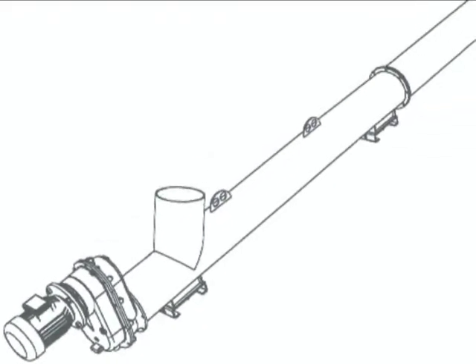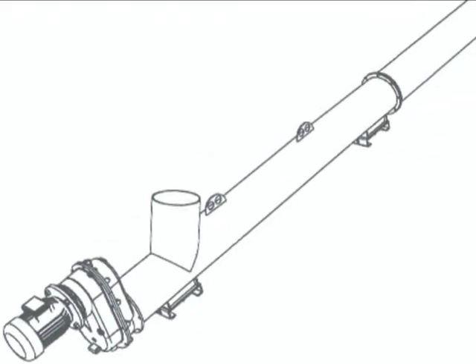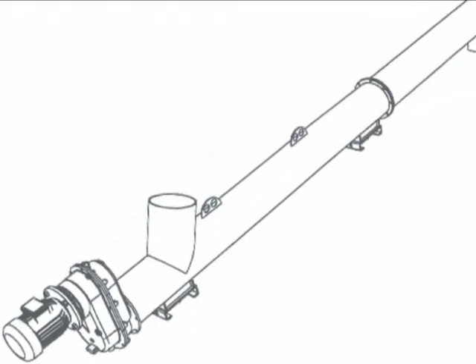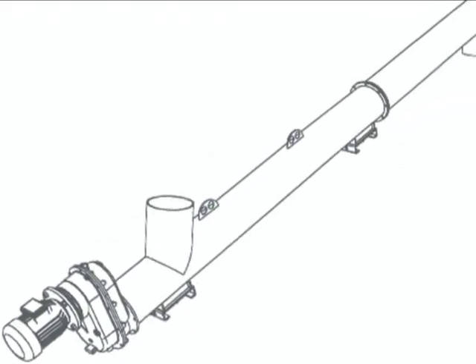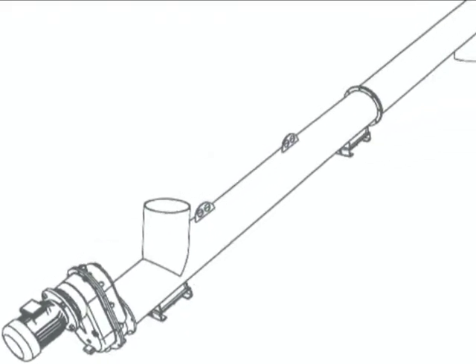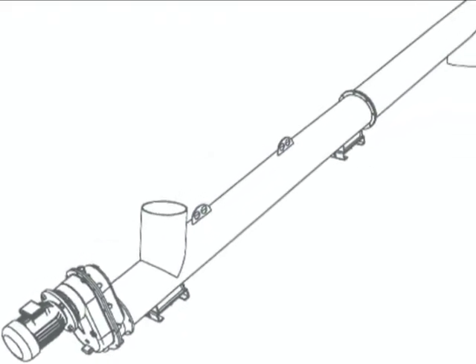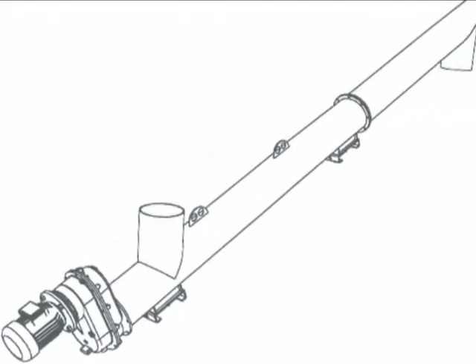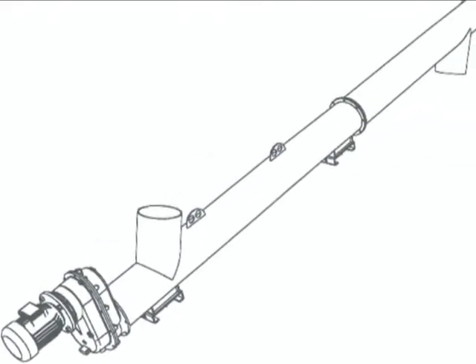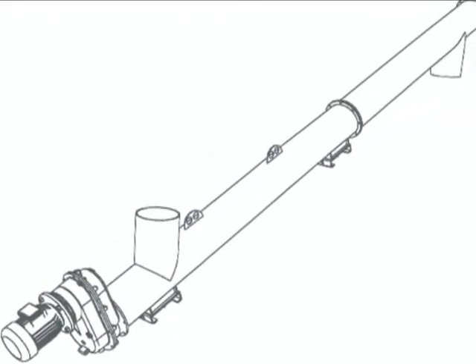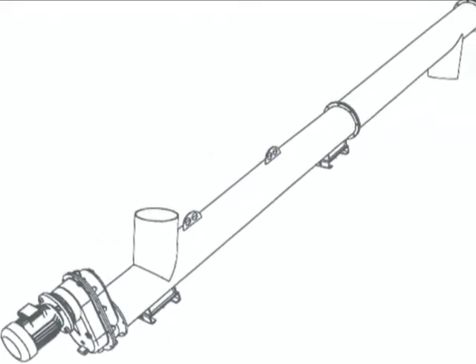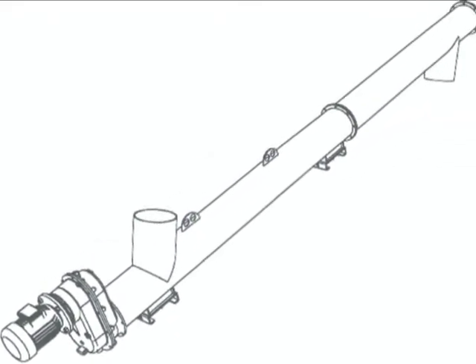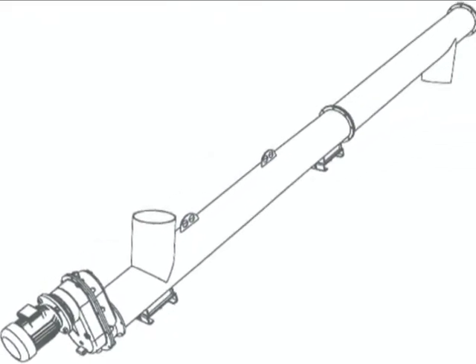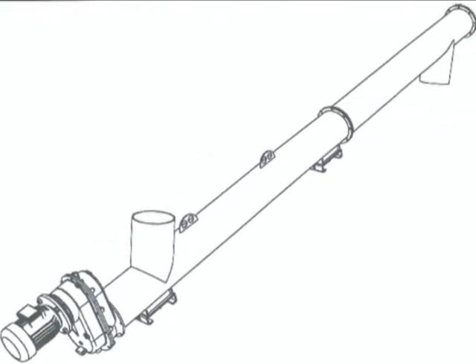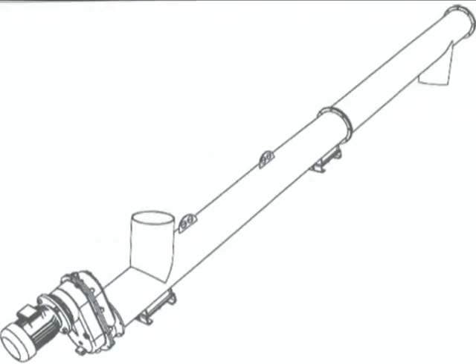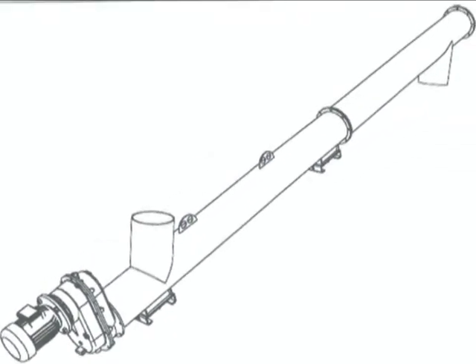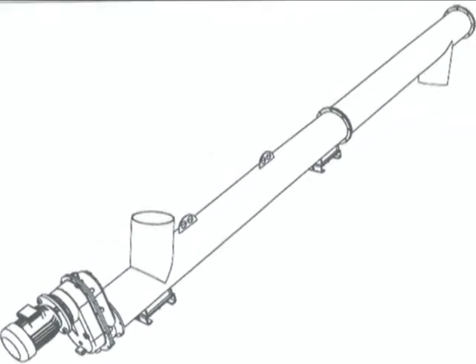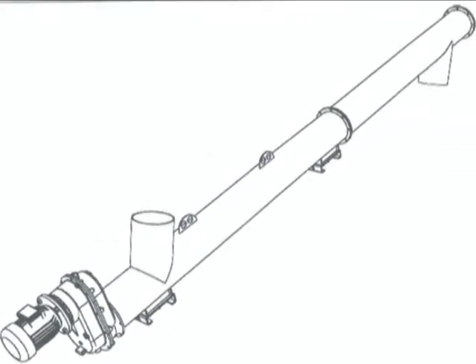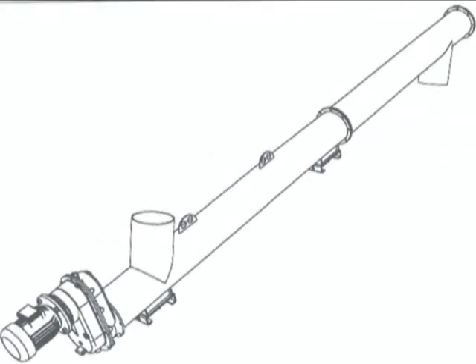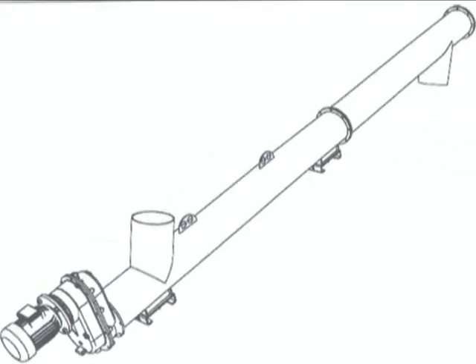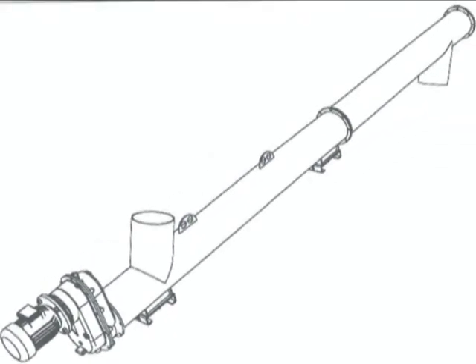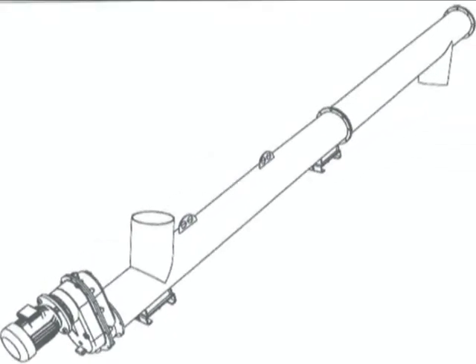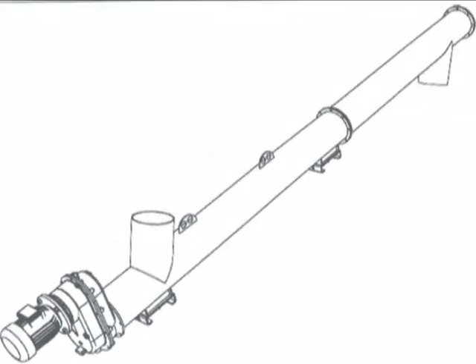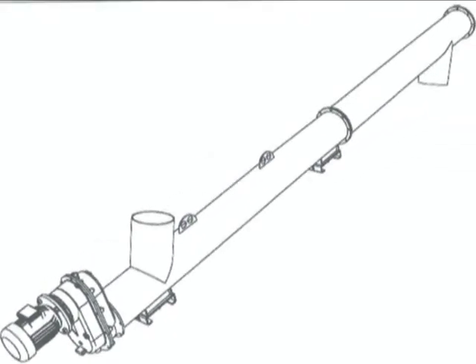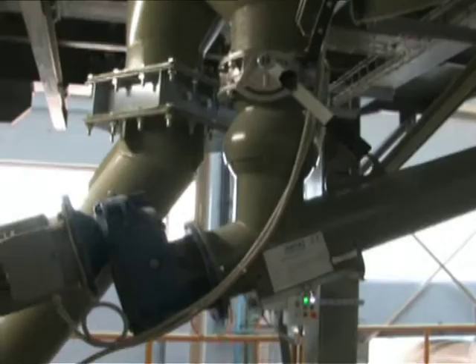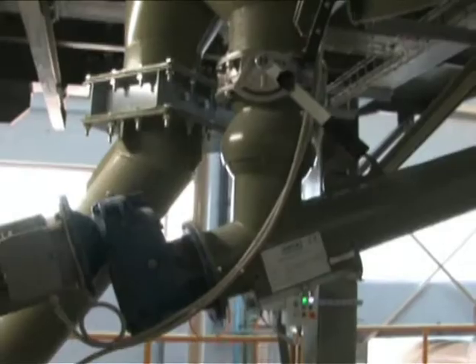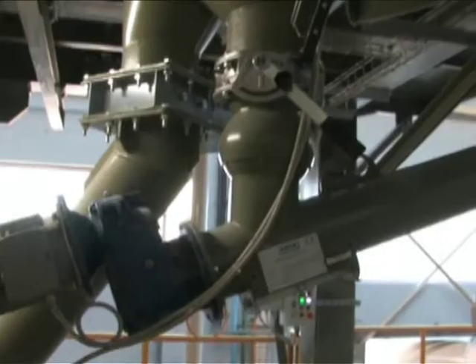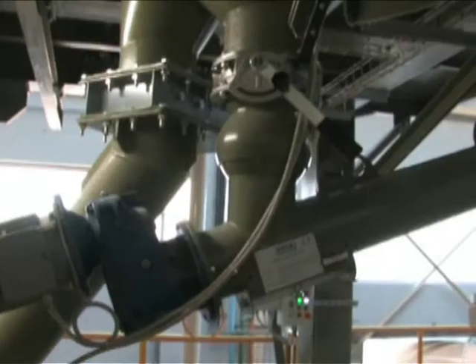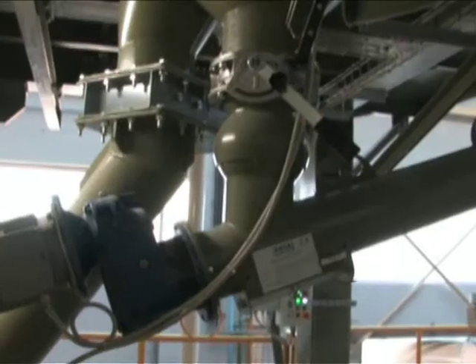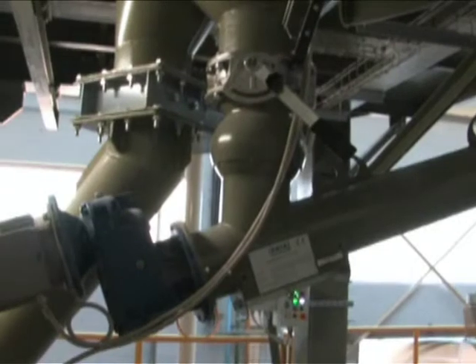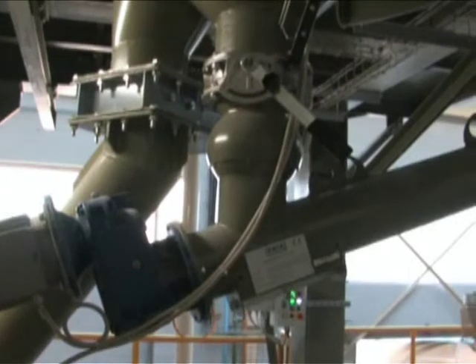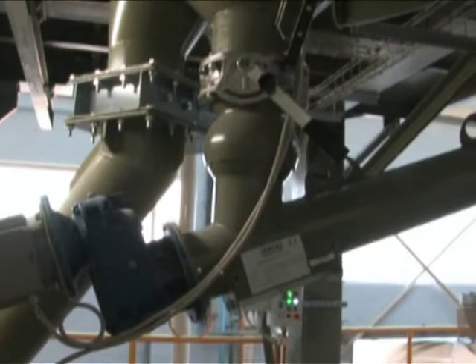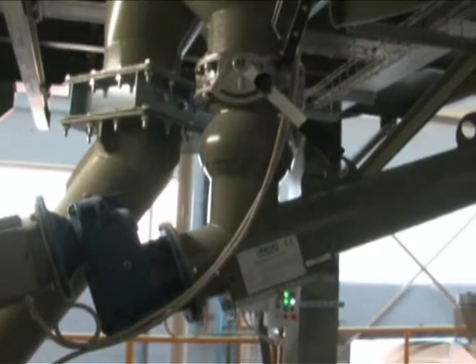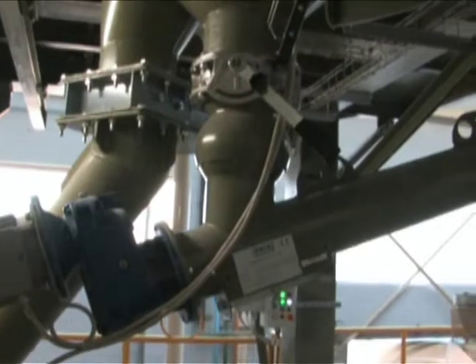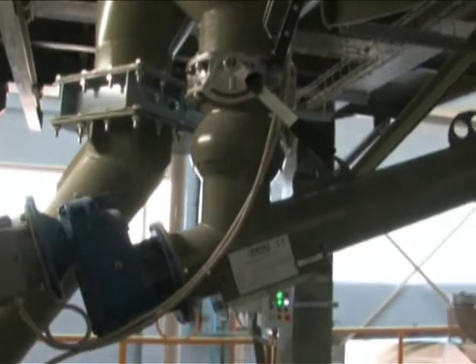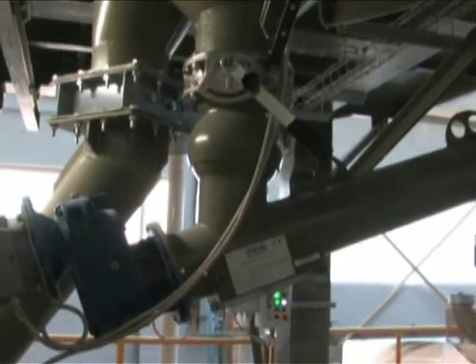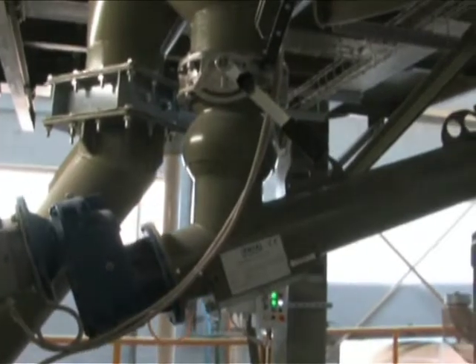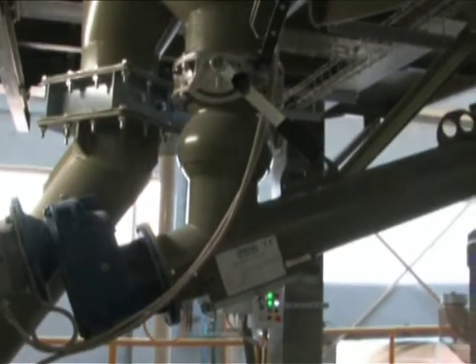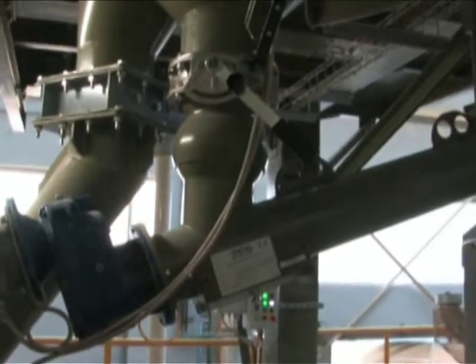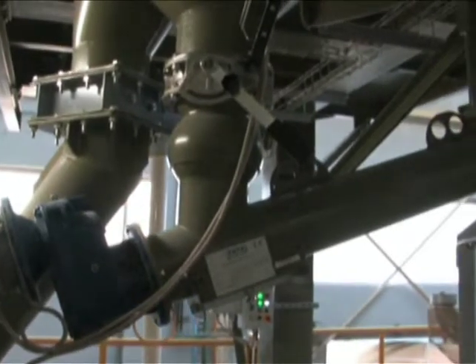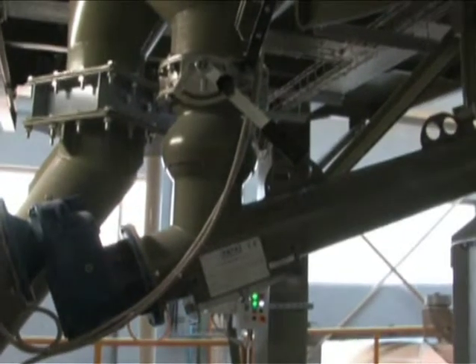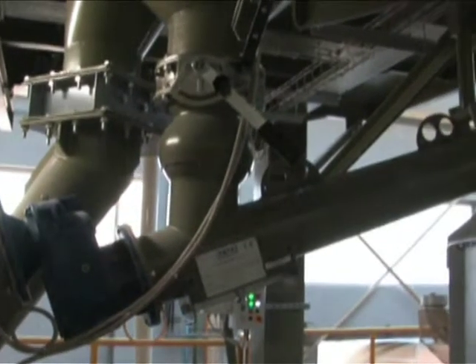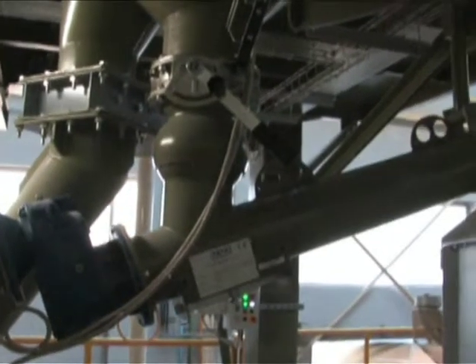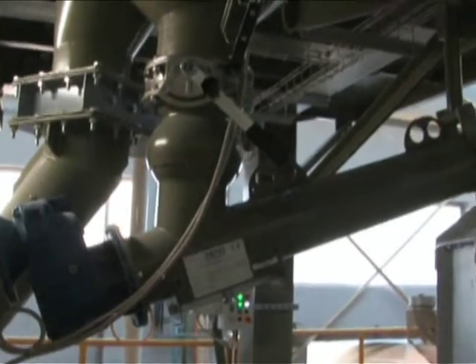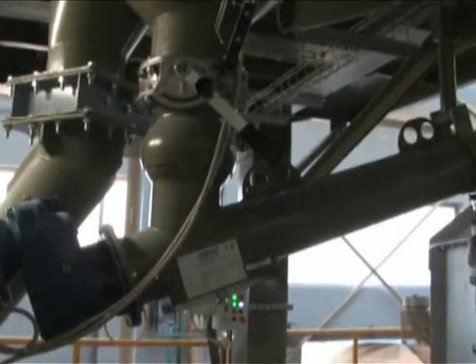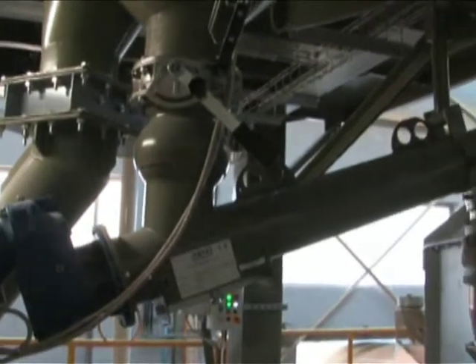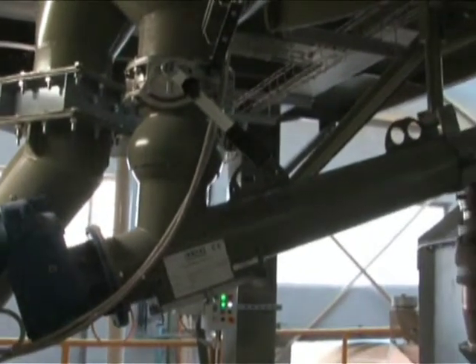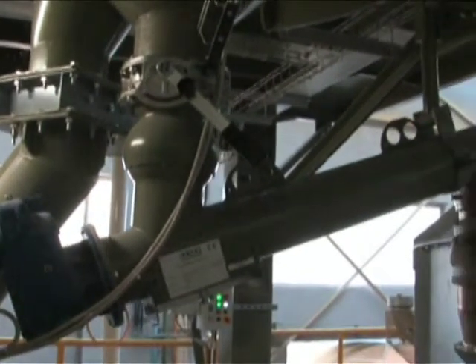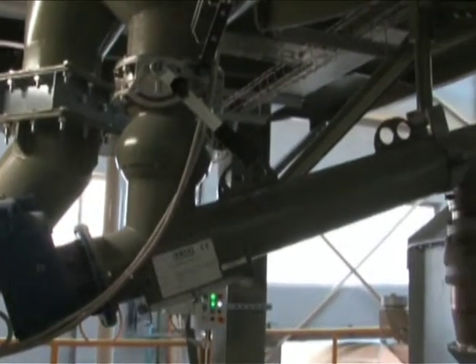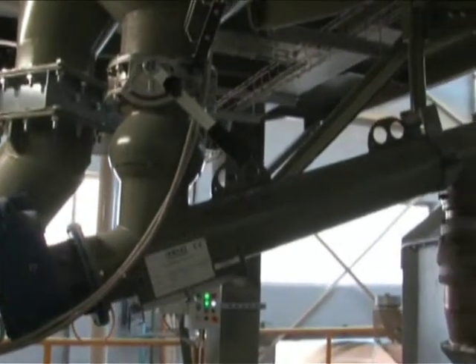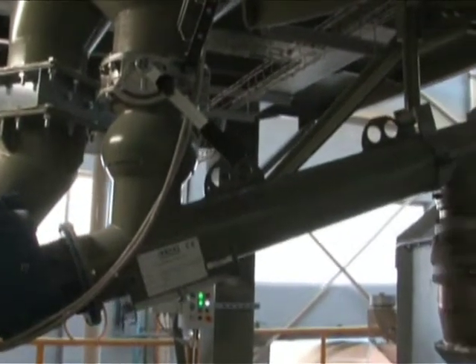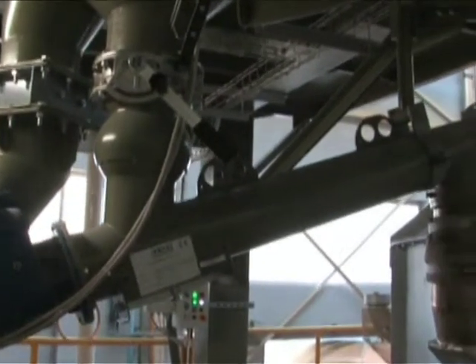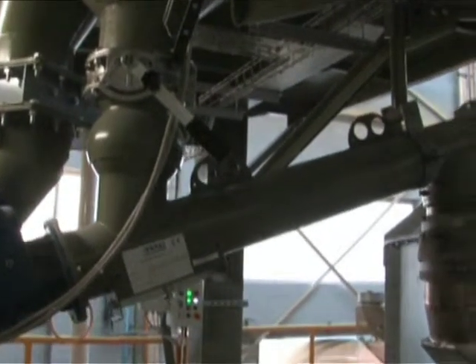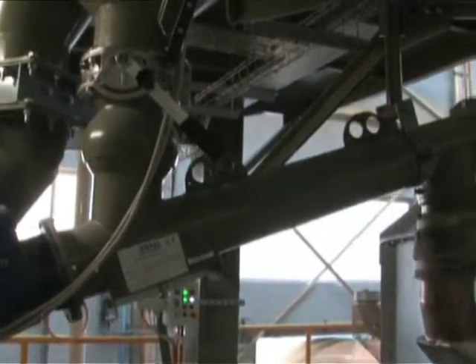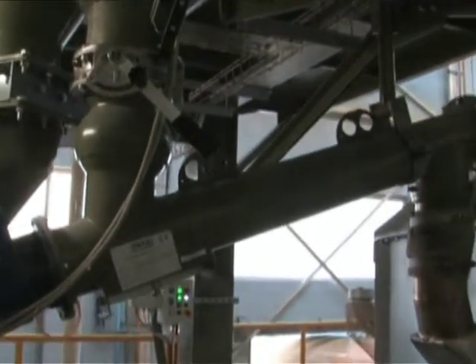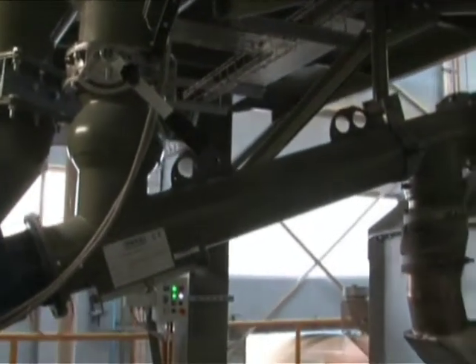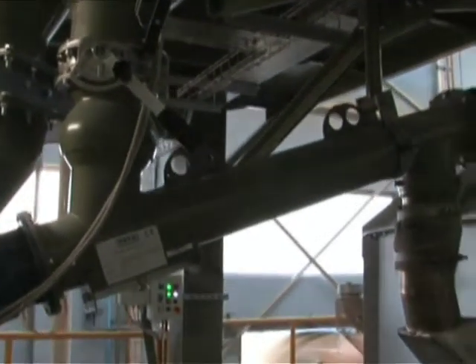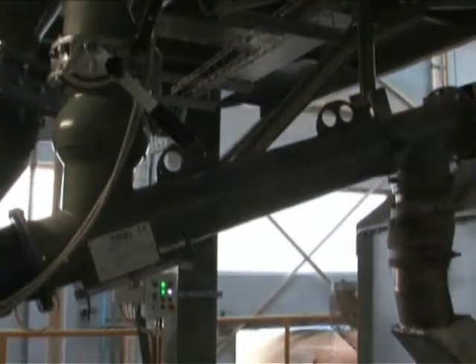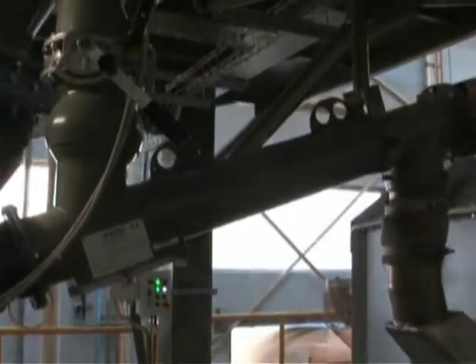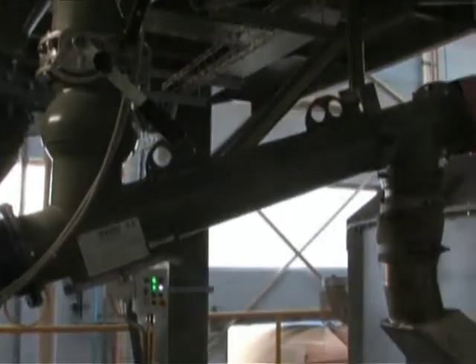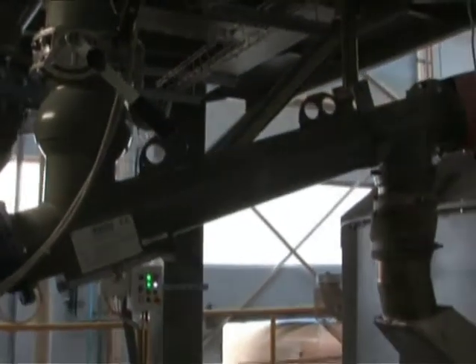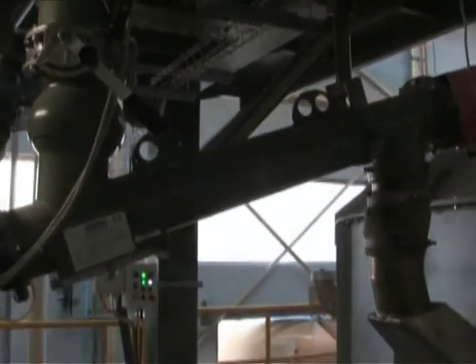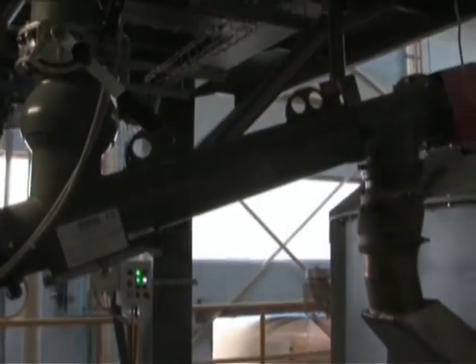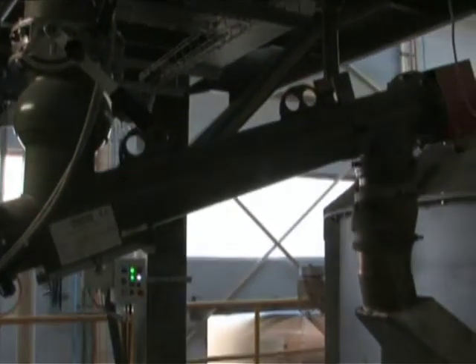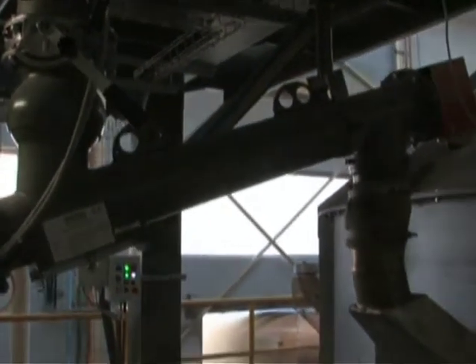The 5-ton per hour screw feeder conveys used sand from the silo to the Echorex furnace.